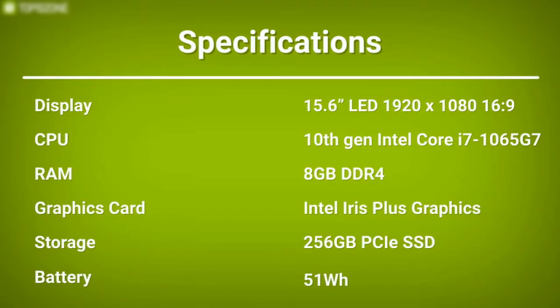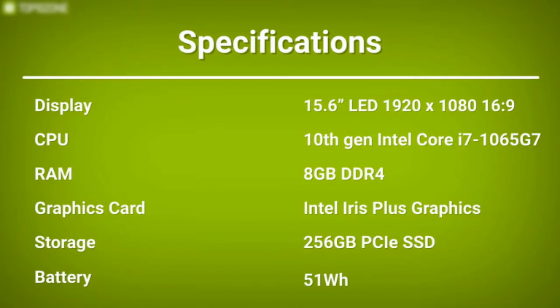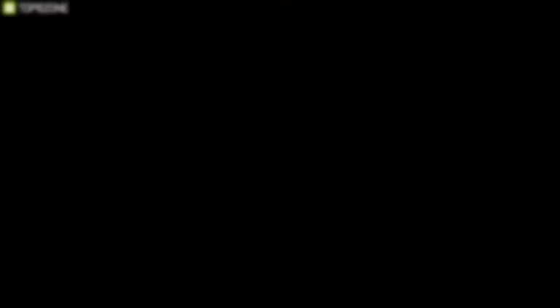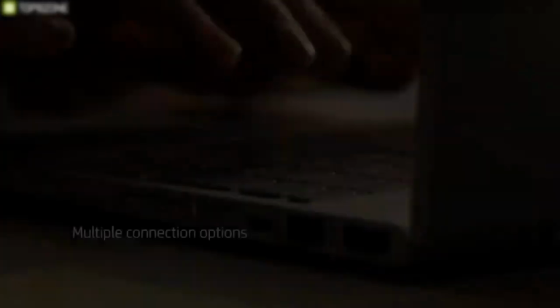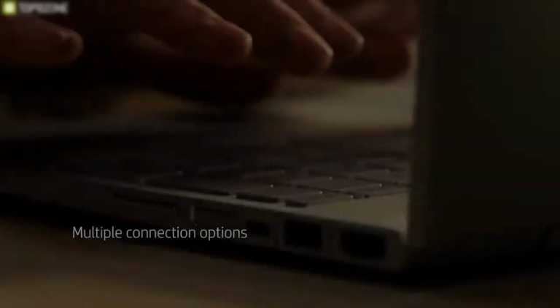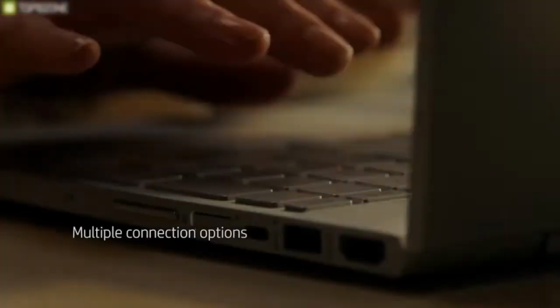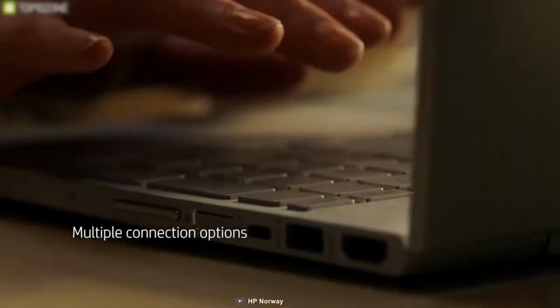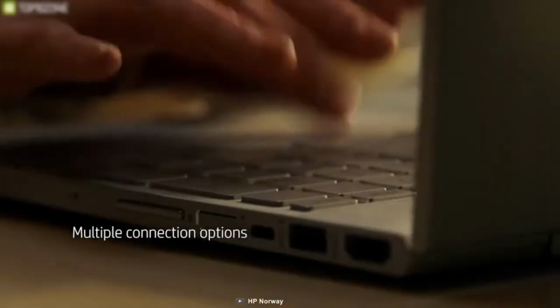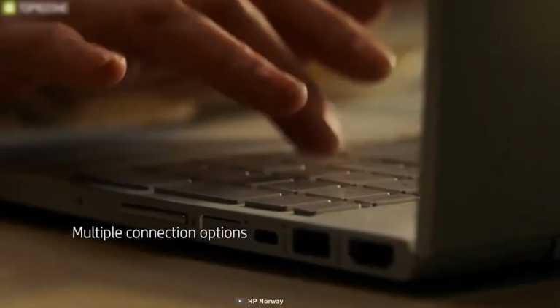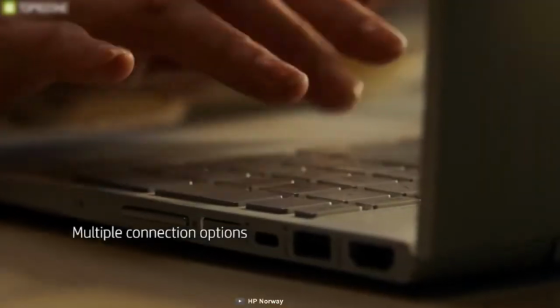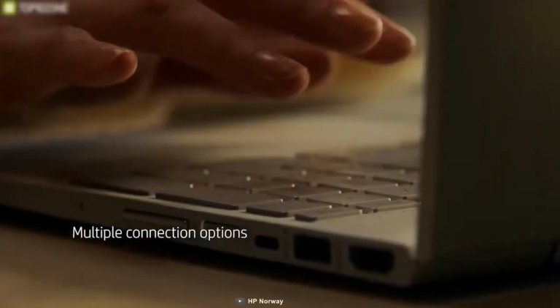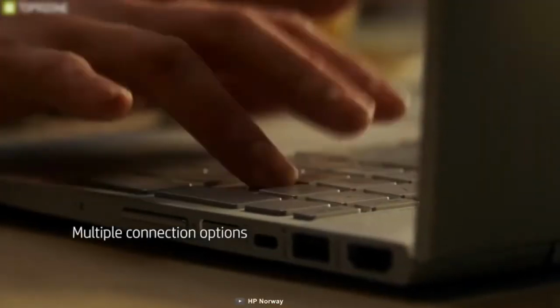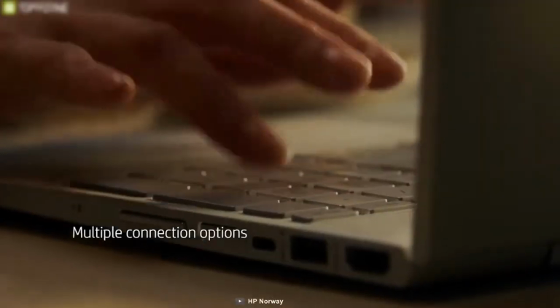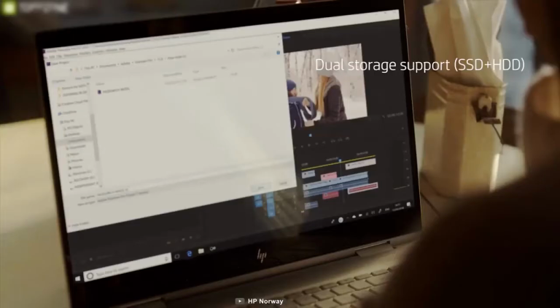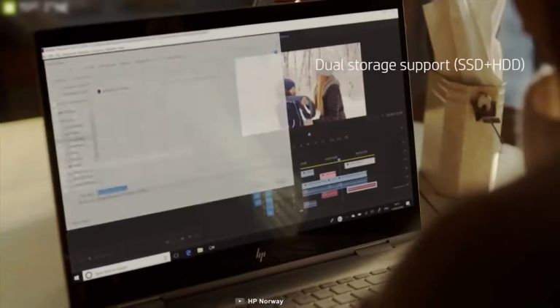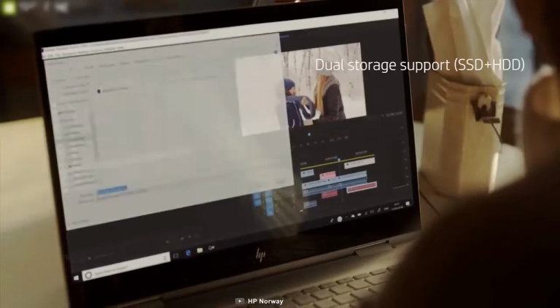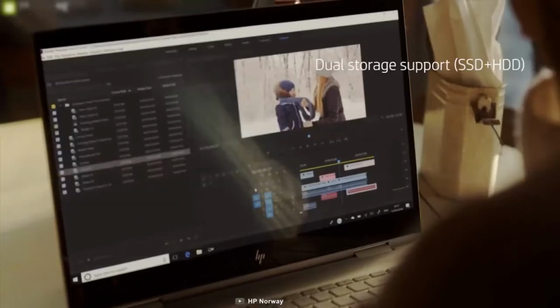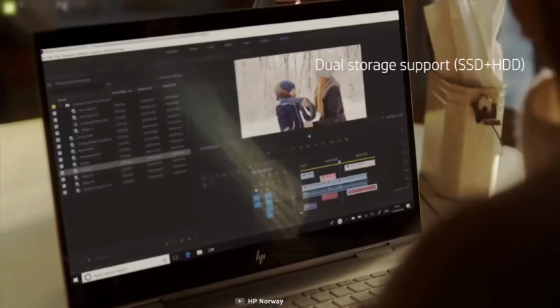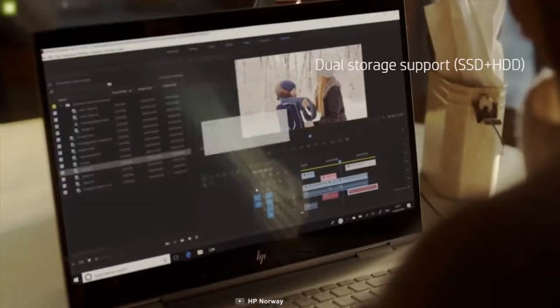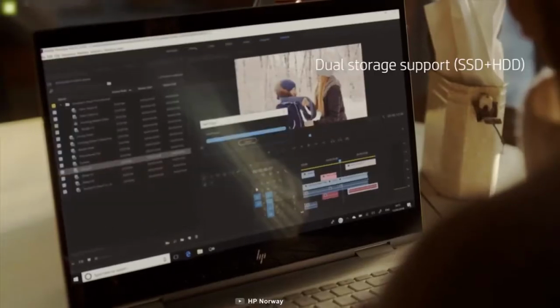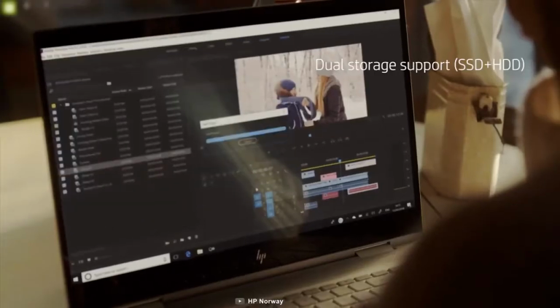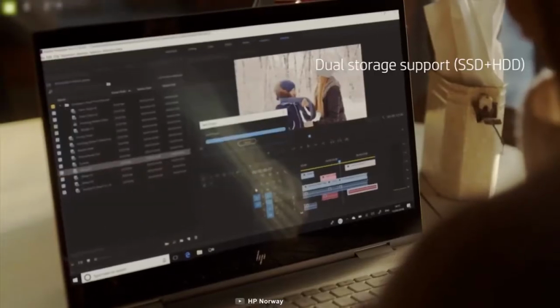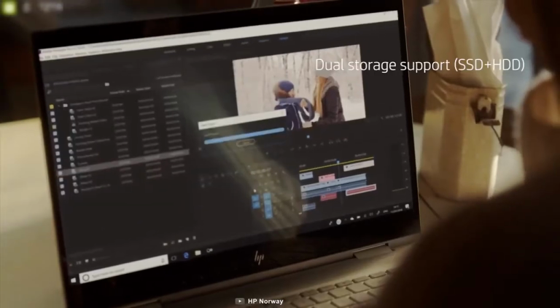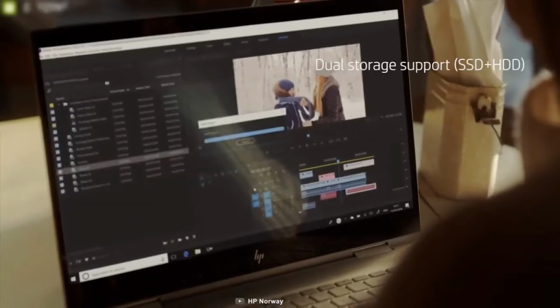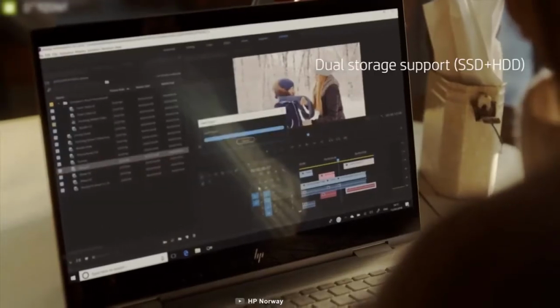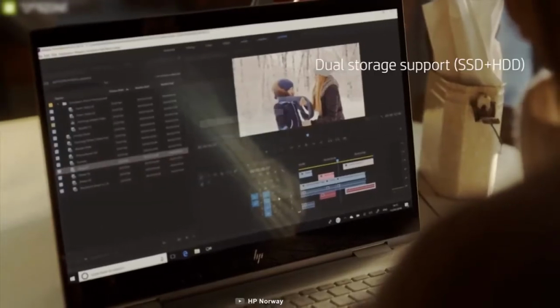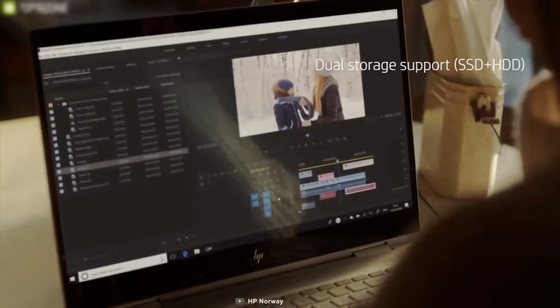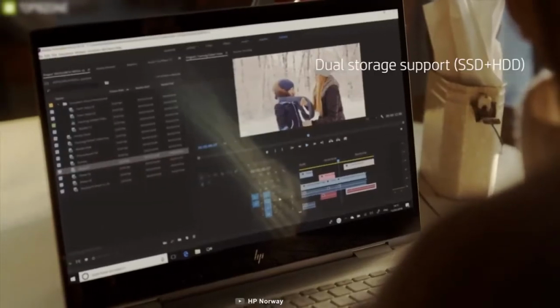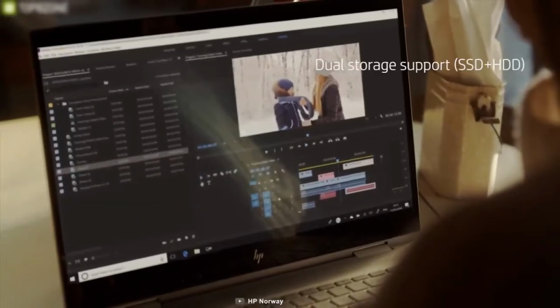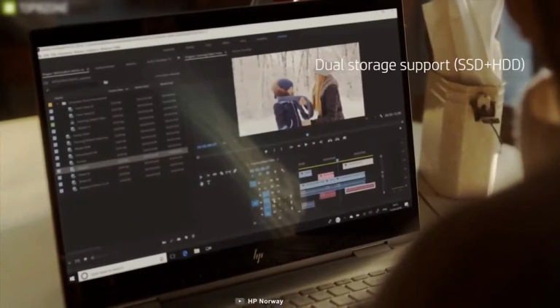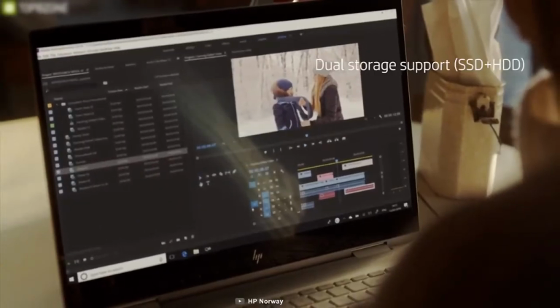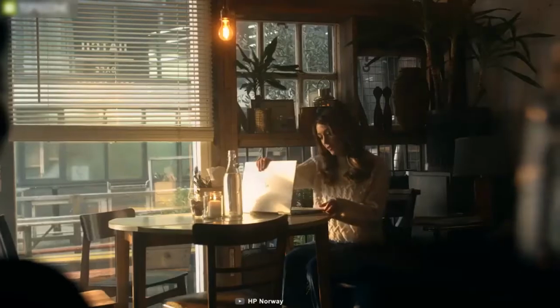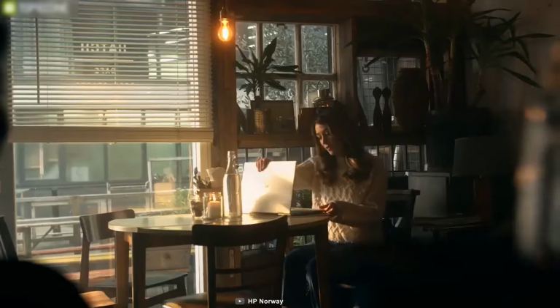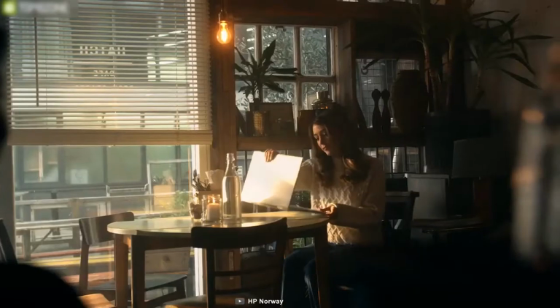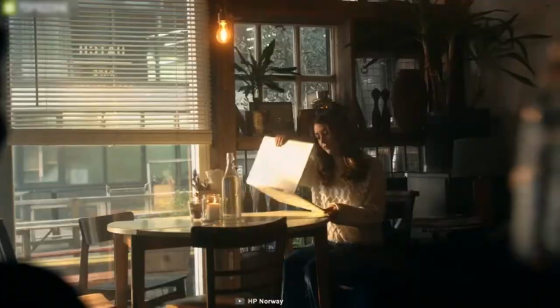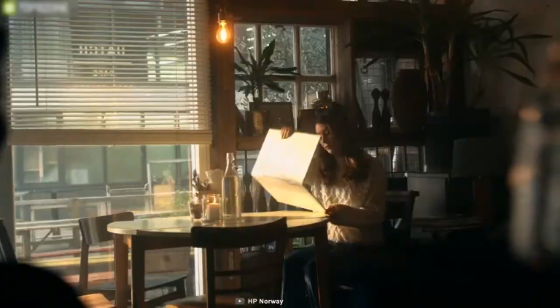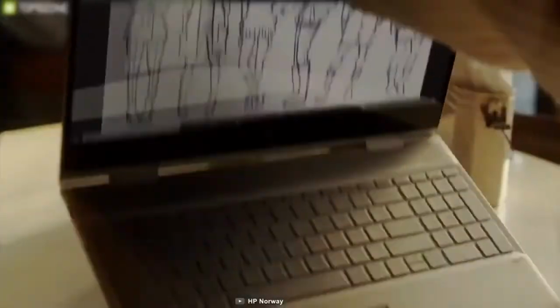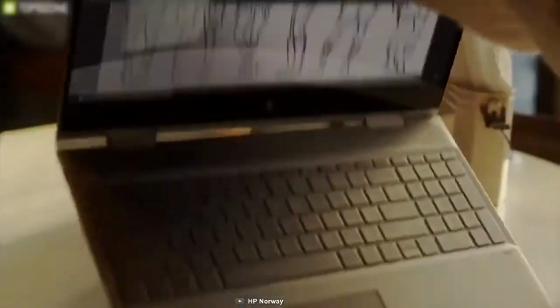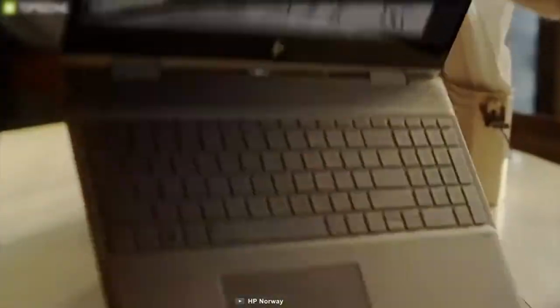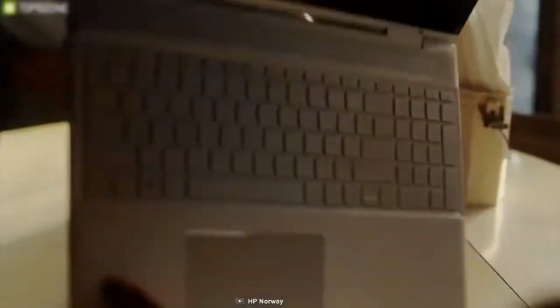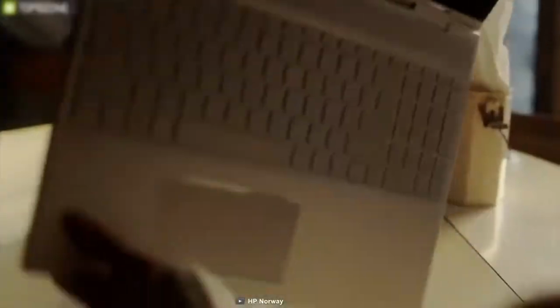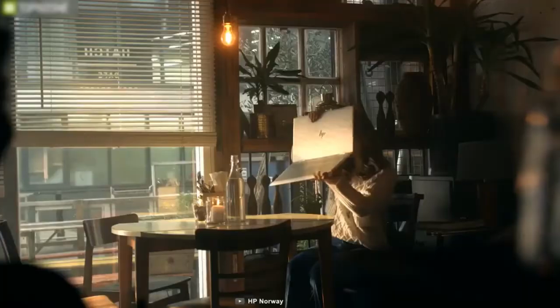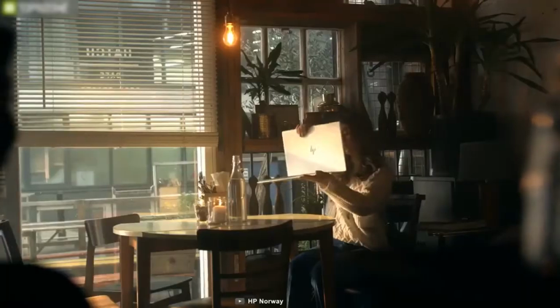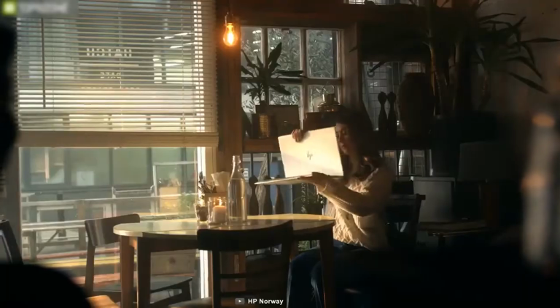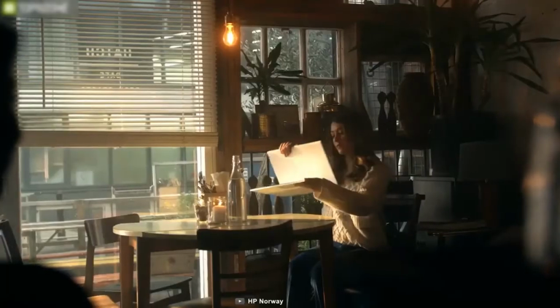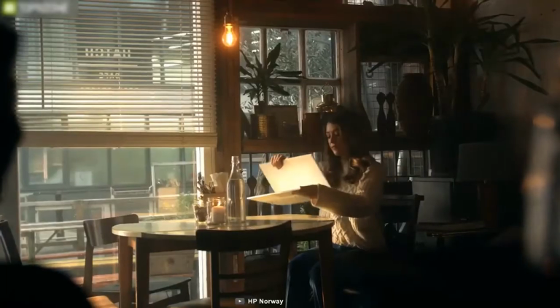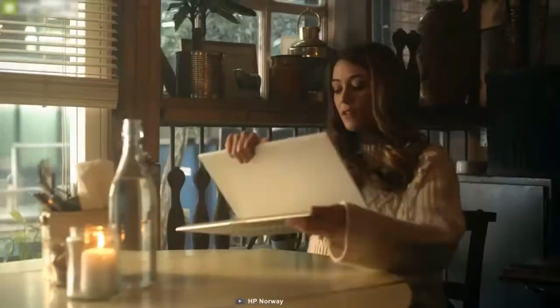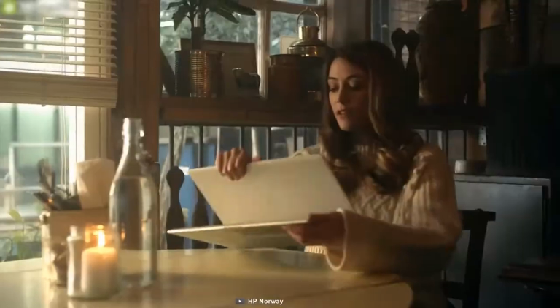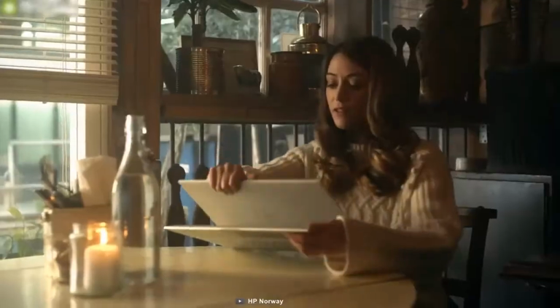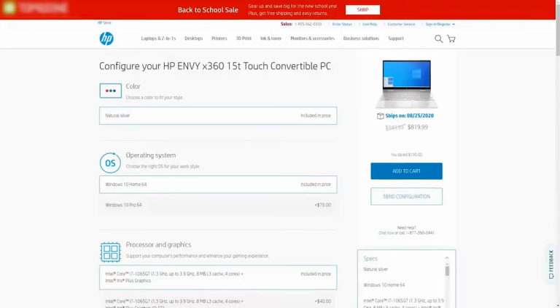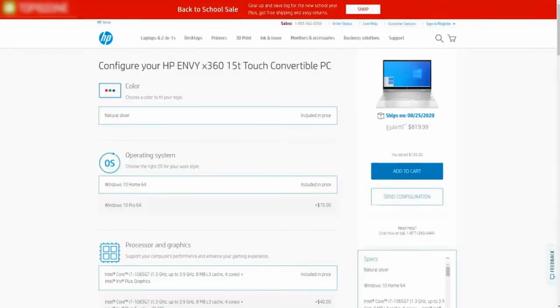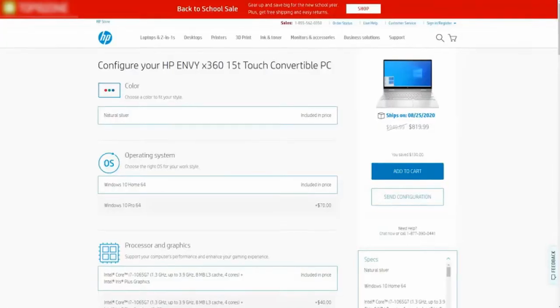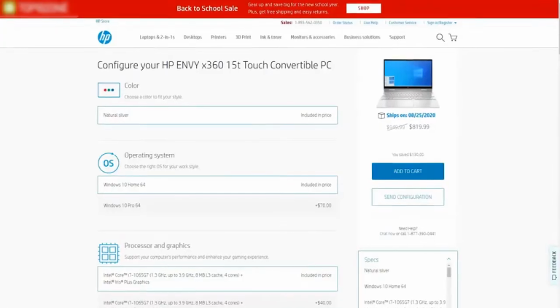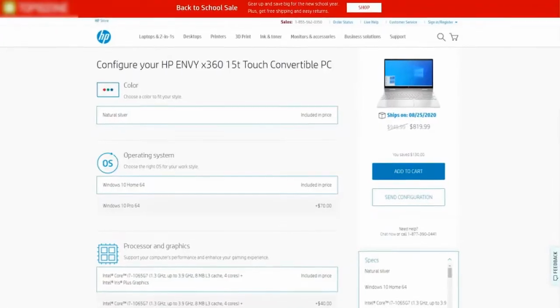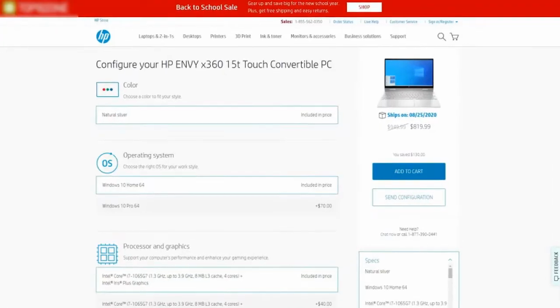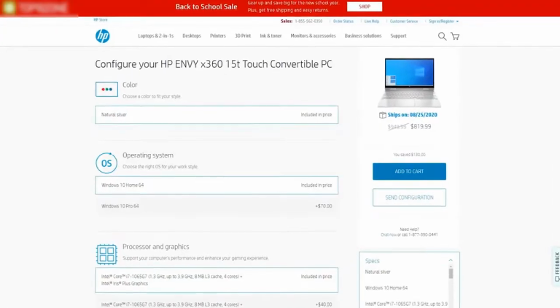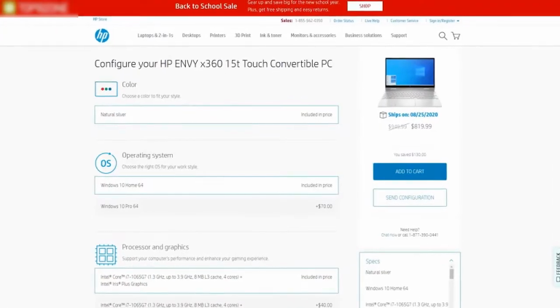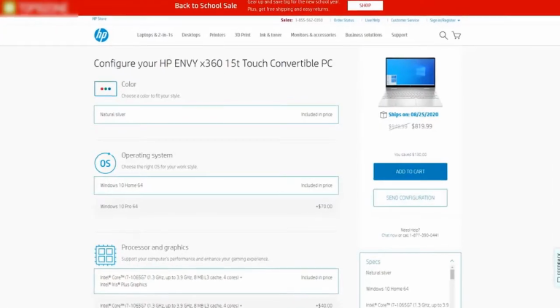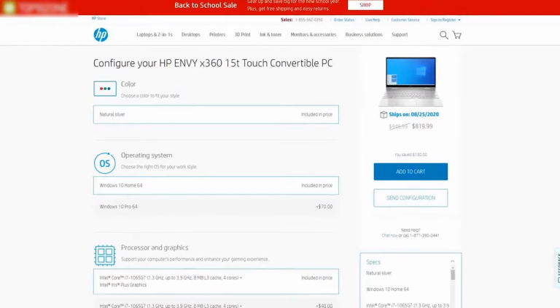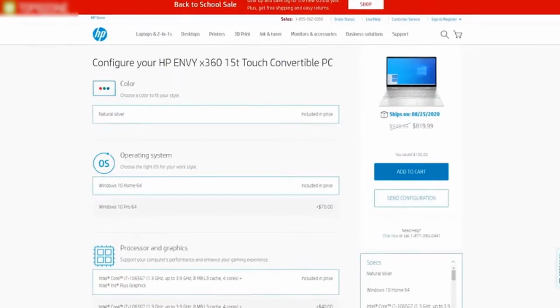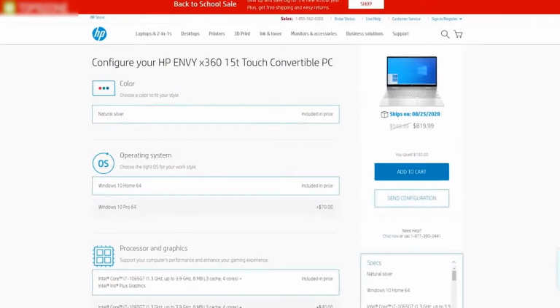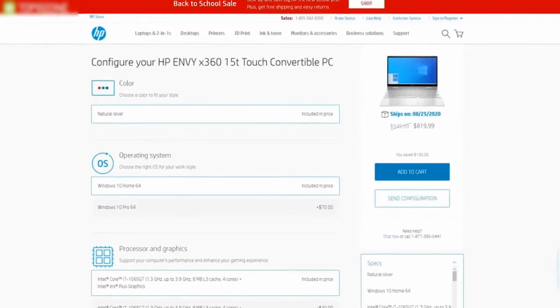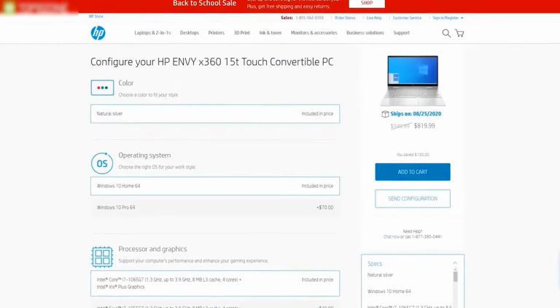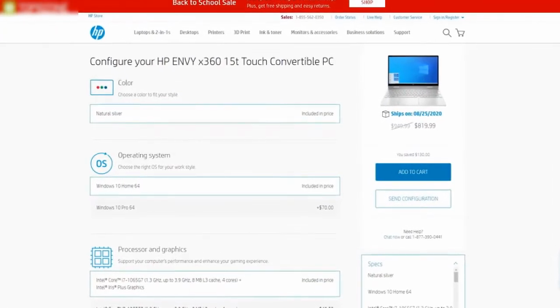If you care about aesthetics as much as you do performance and overall quality, this is the laptop for you. You can get this laptop at around $950.